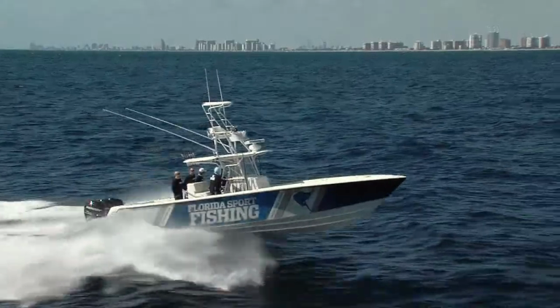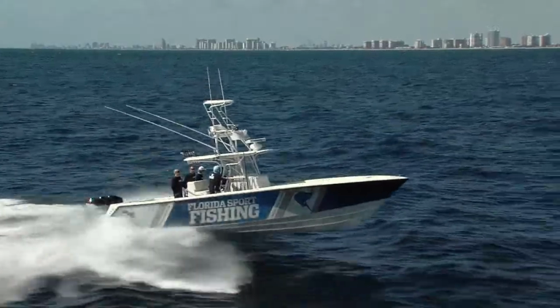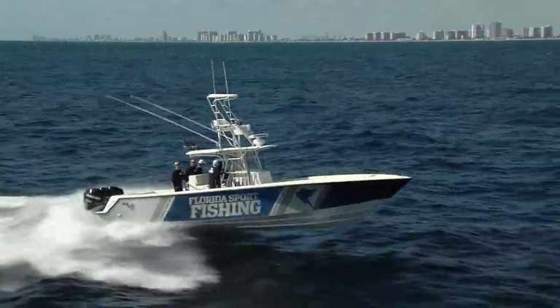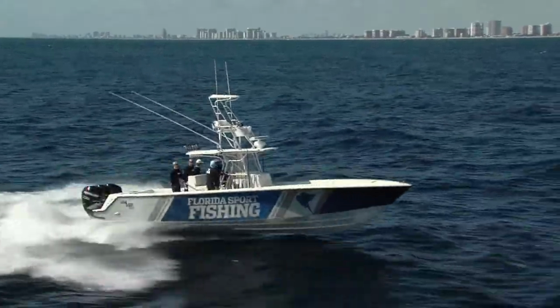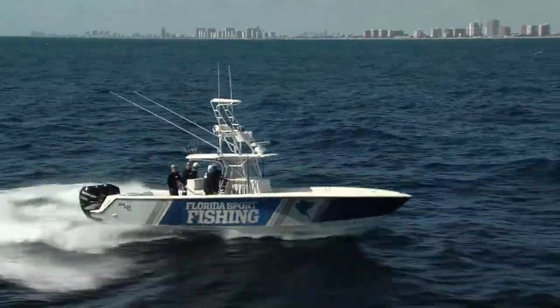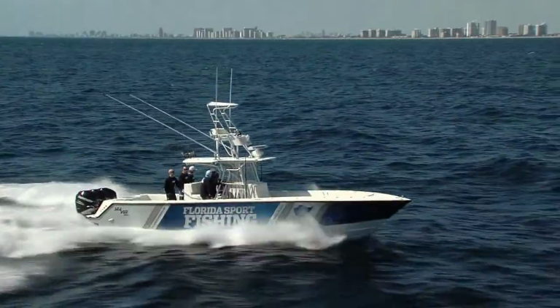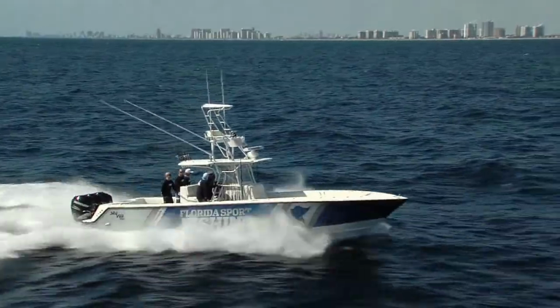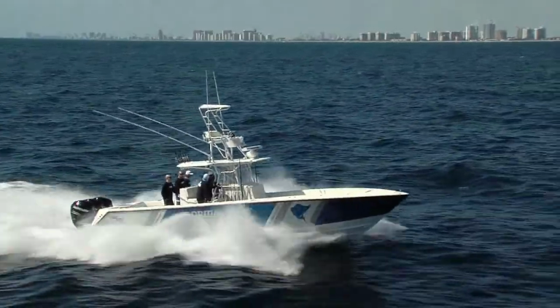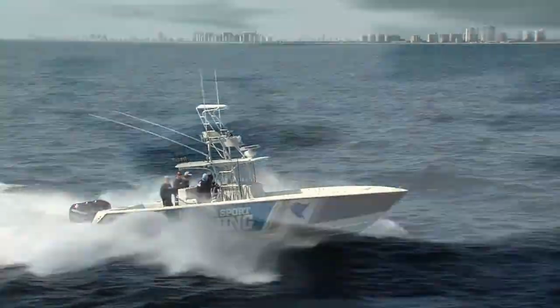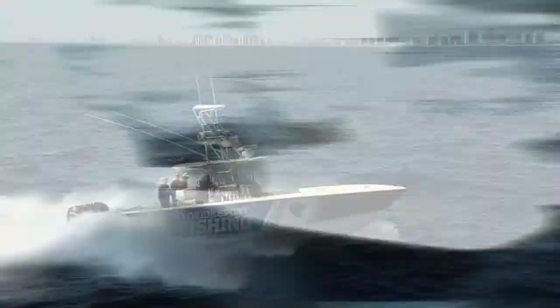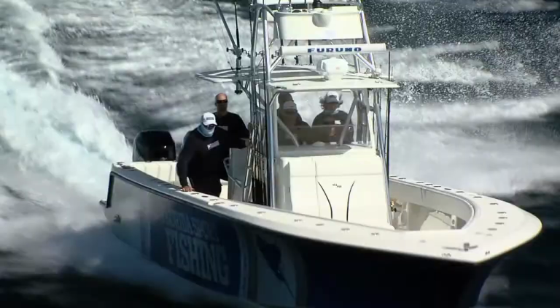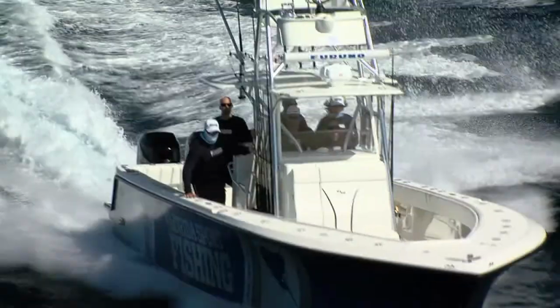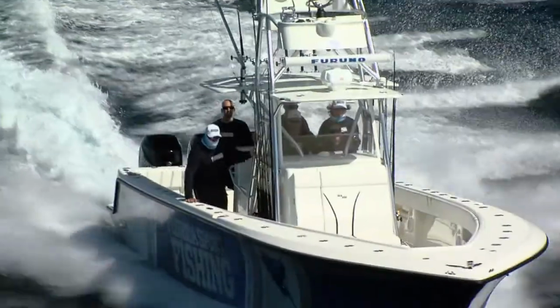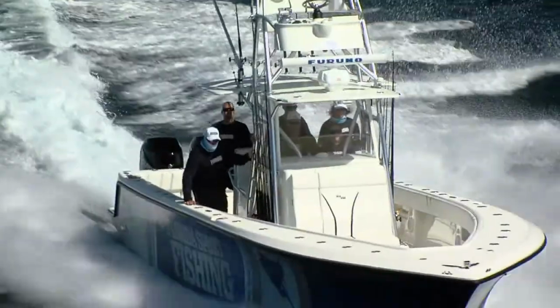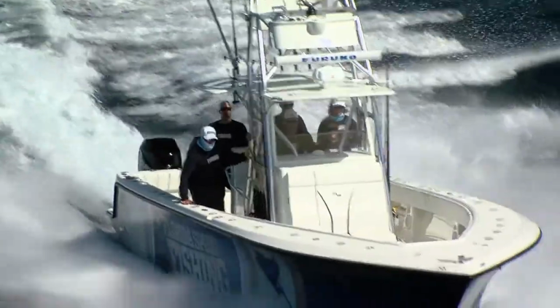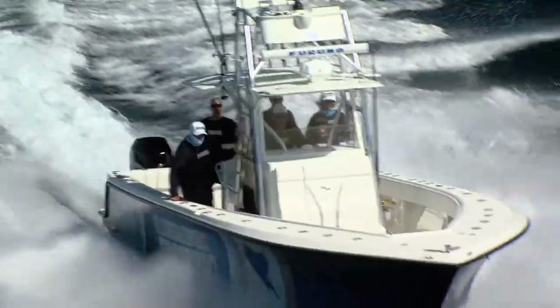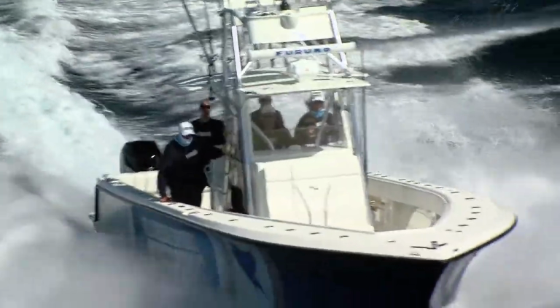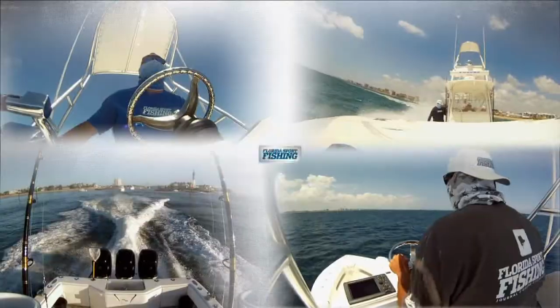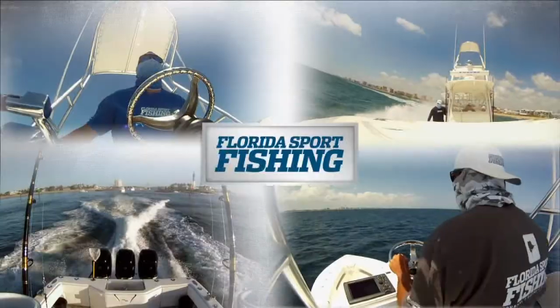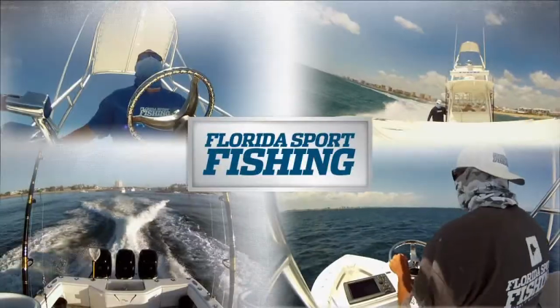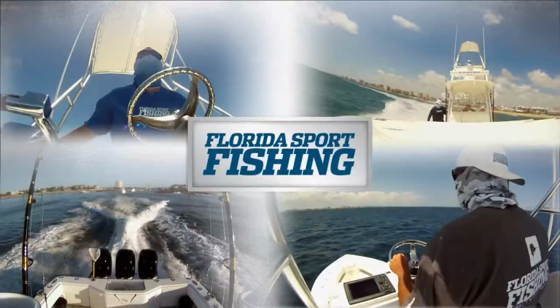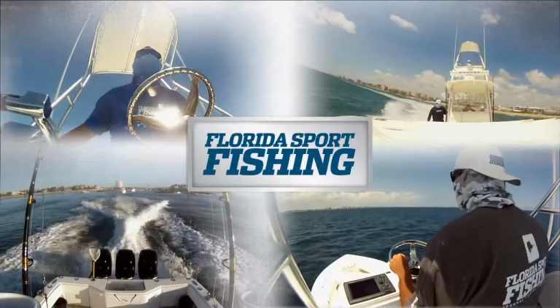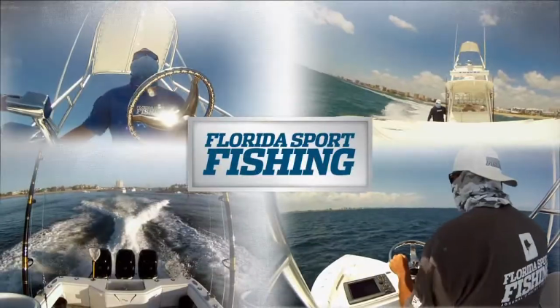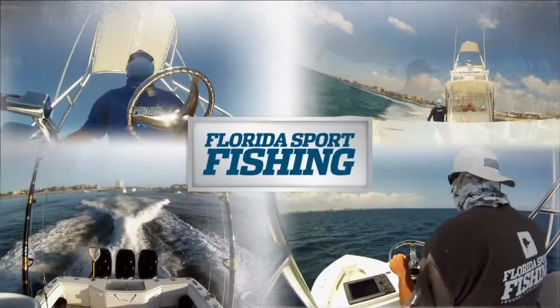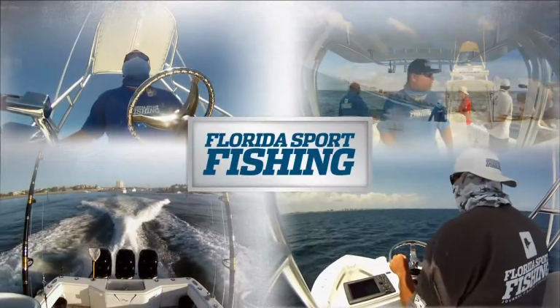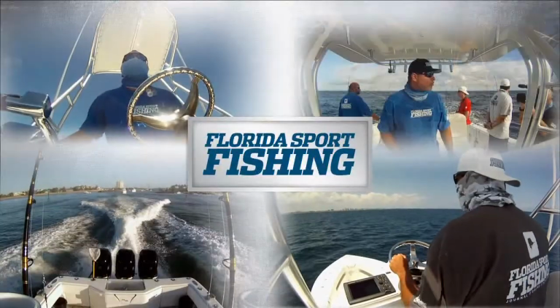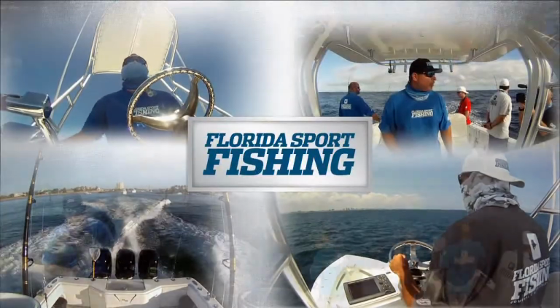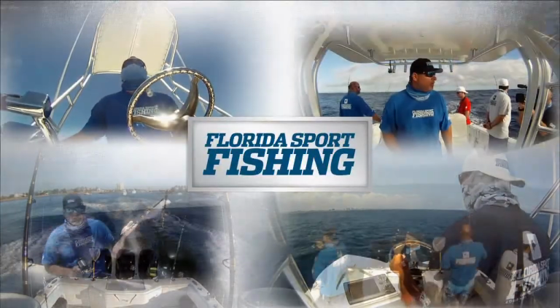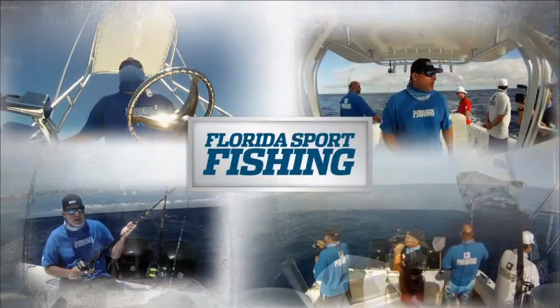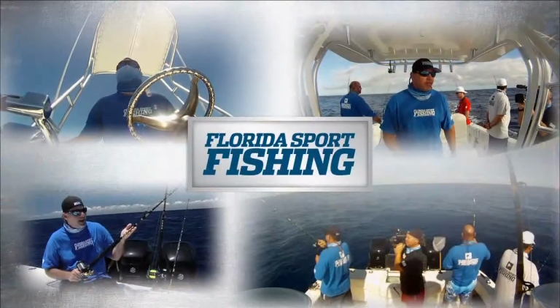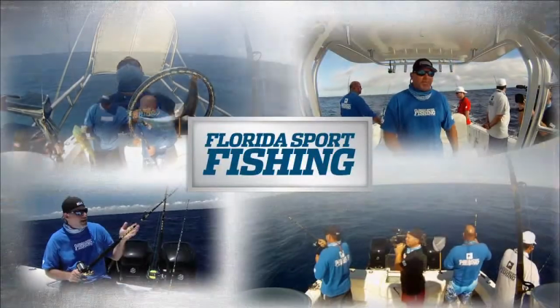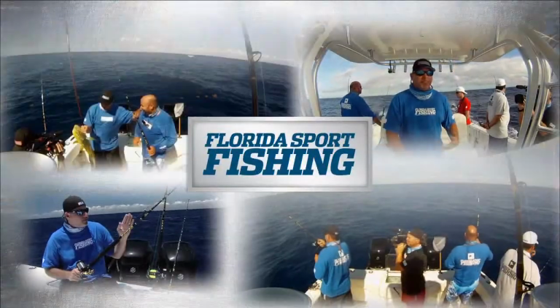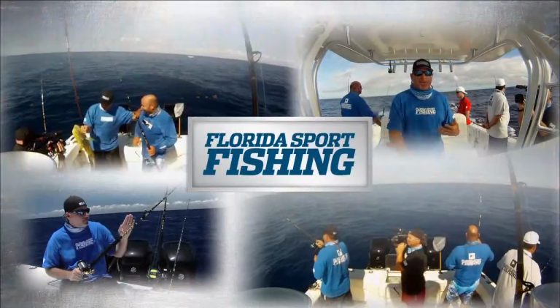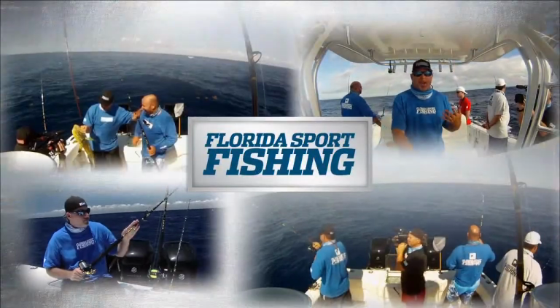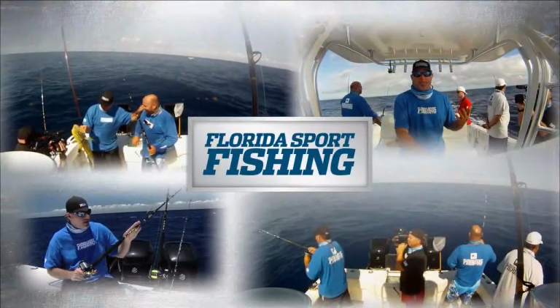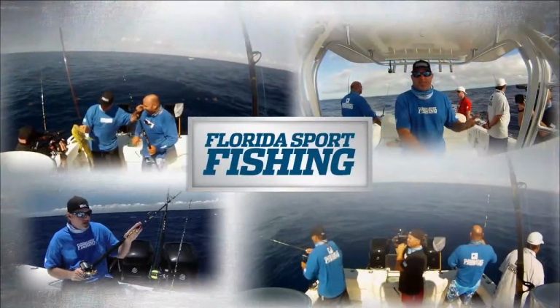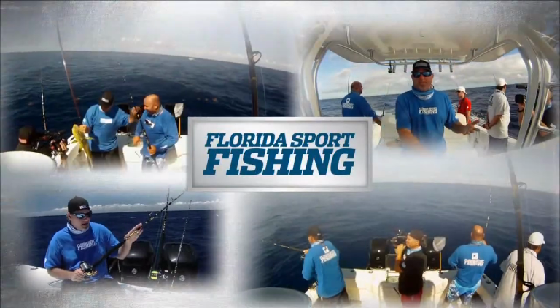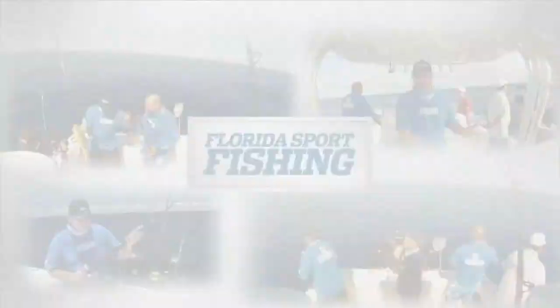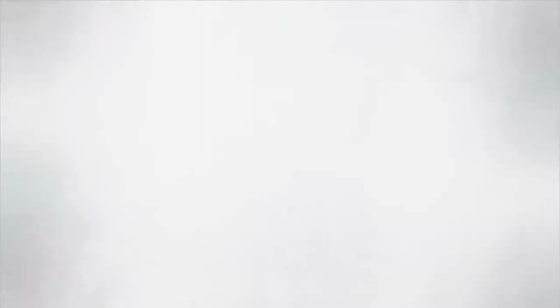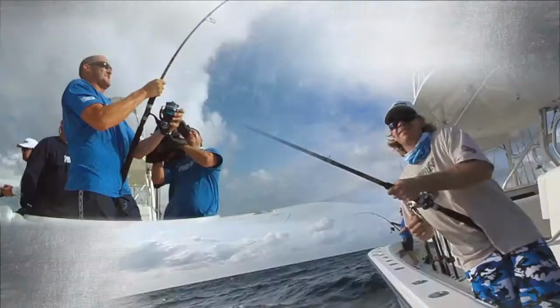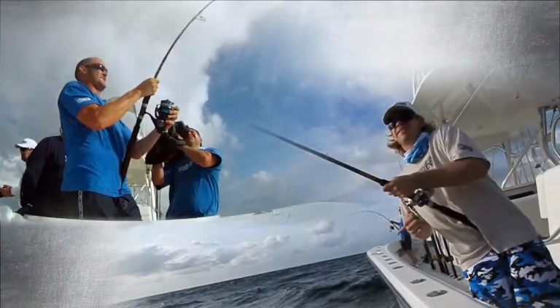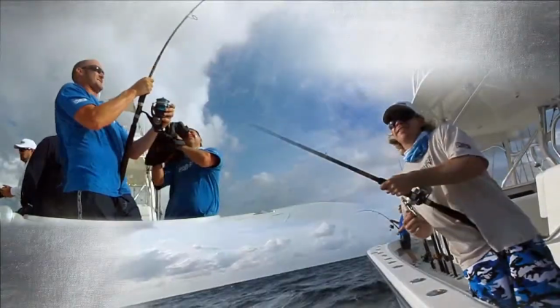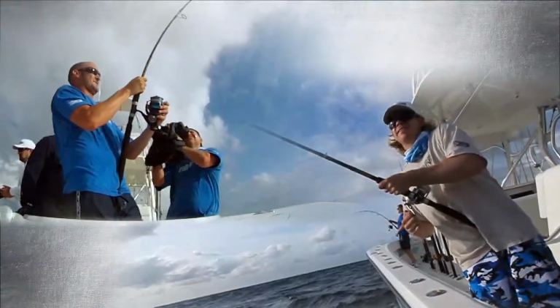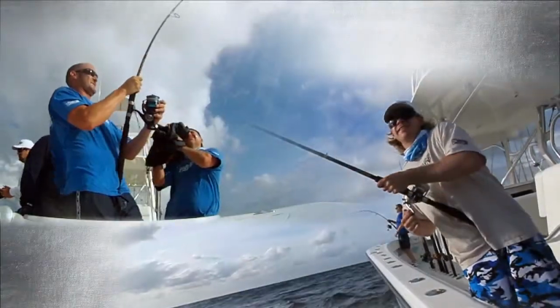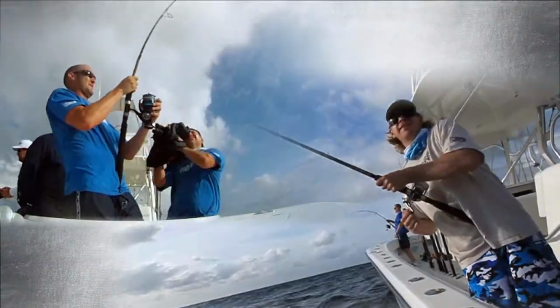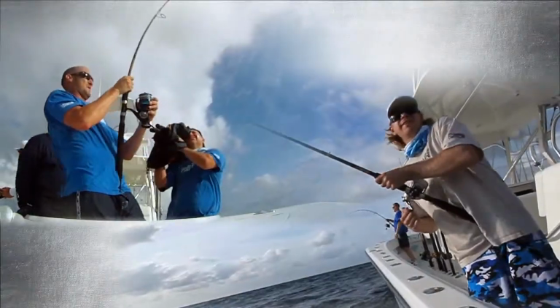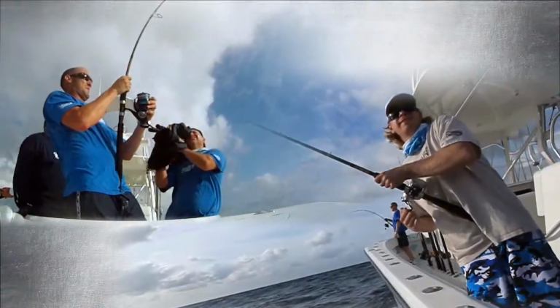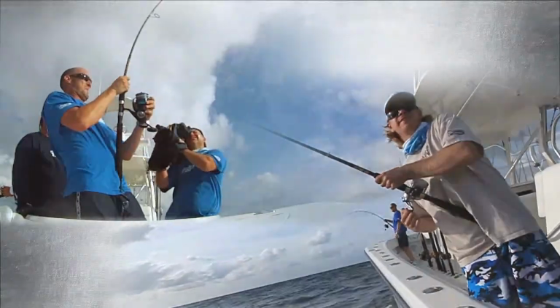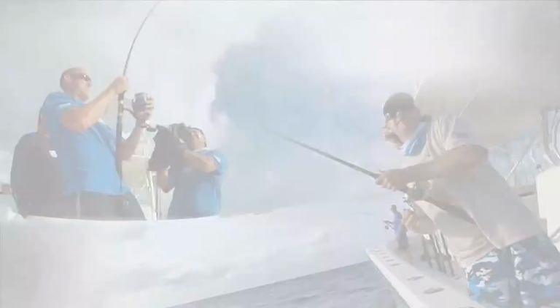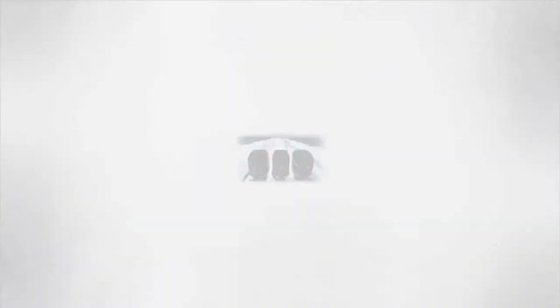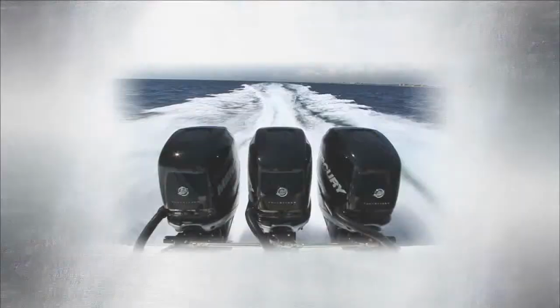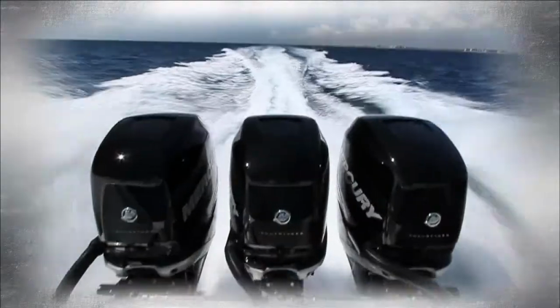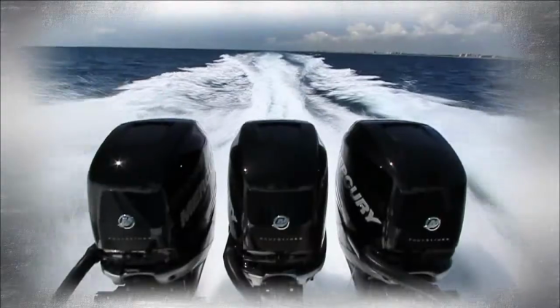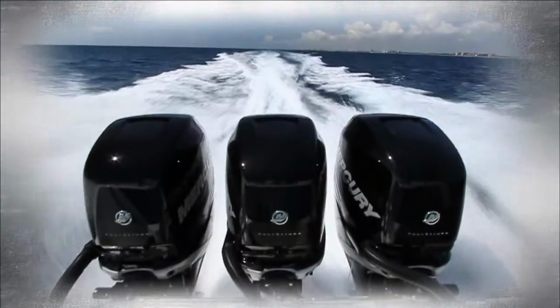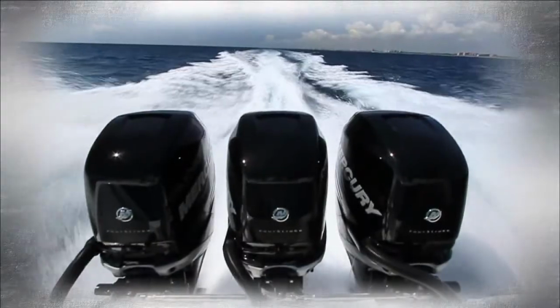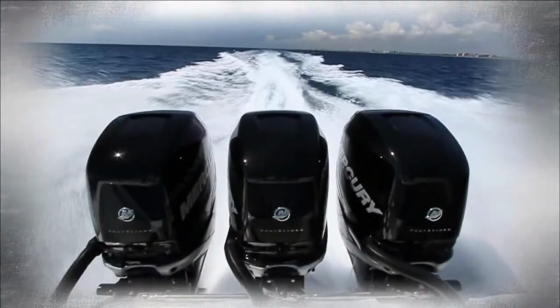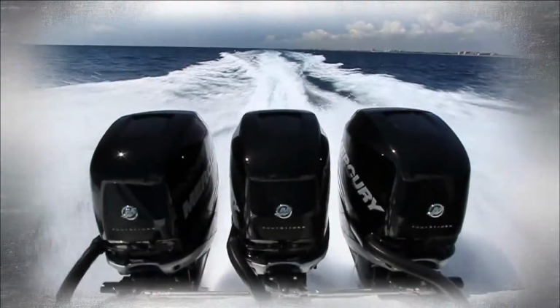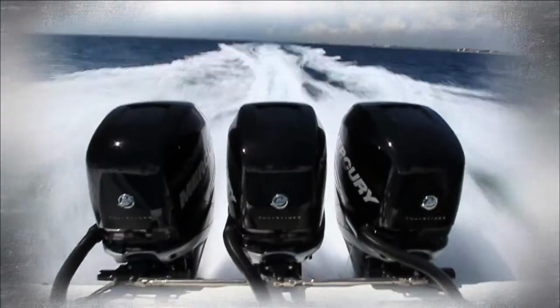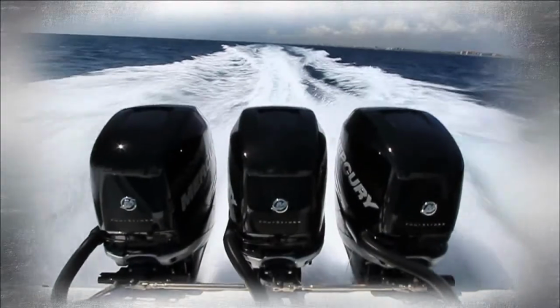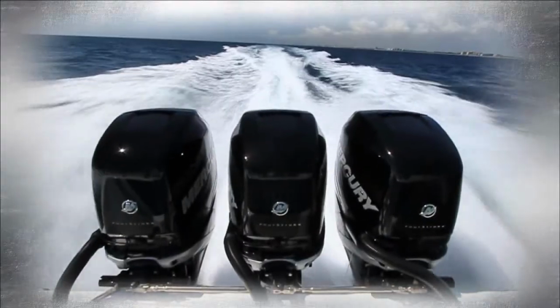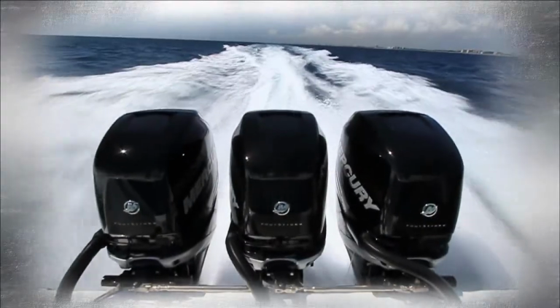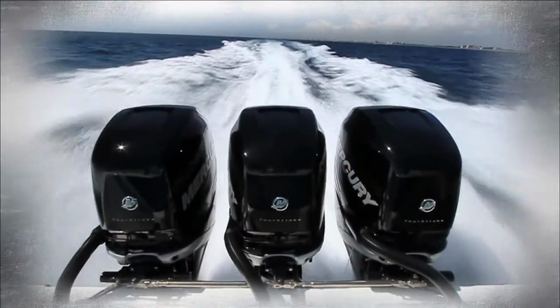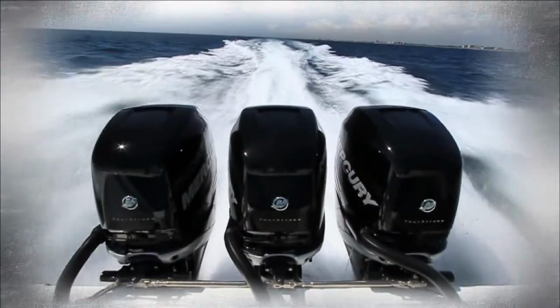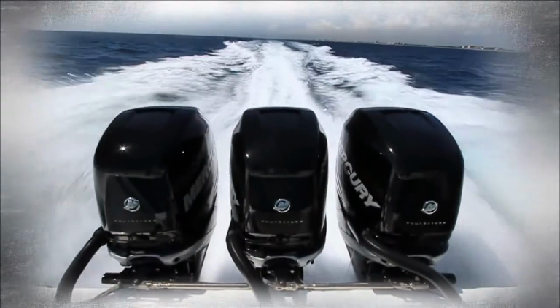CV Boats presents Florida Sportfishing — television for the avid angler, powered by Mercury Marine.